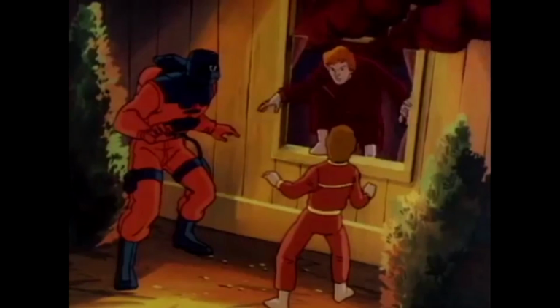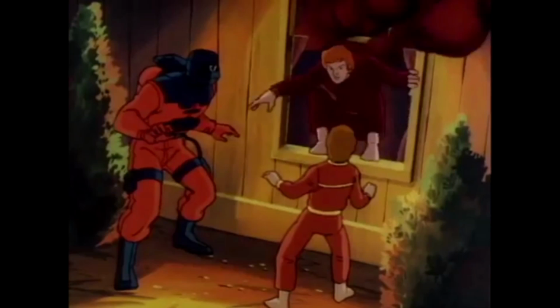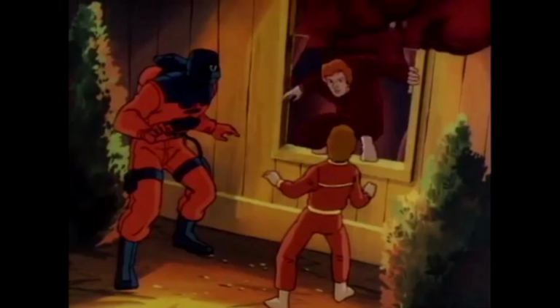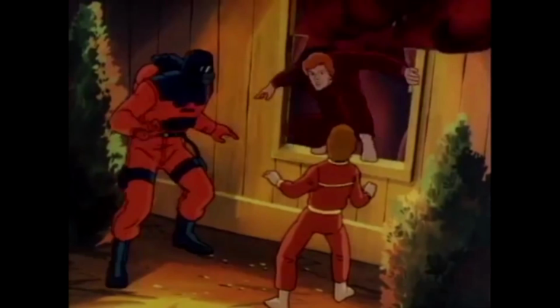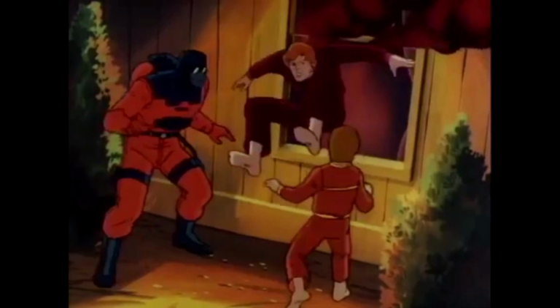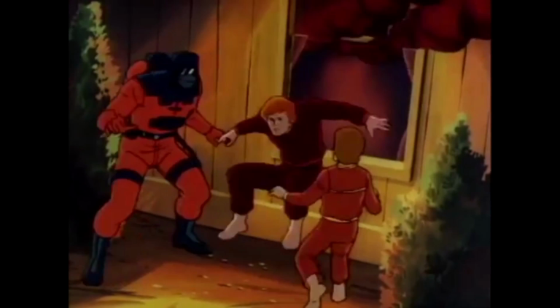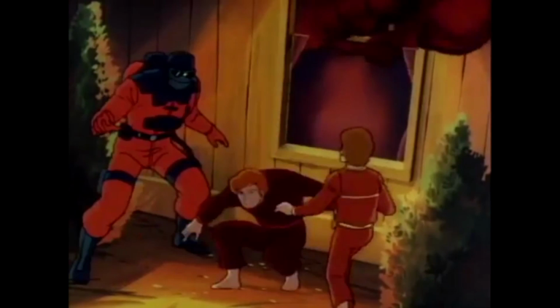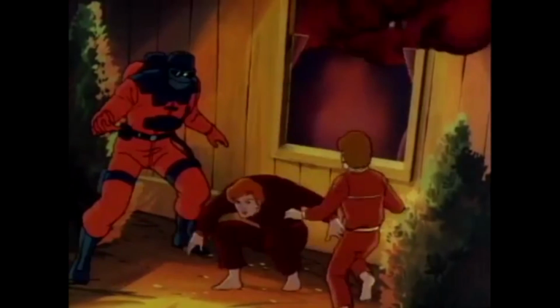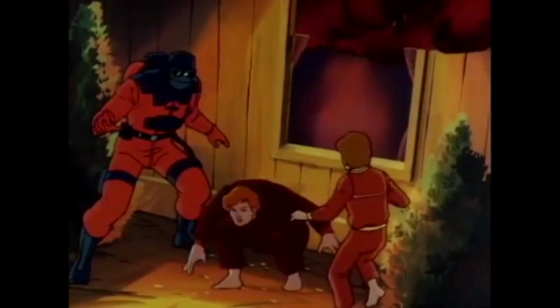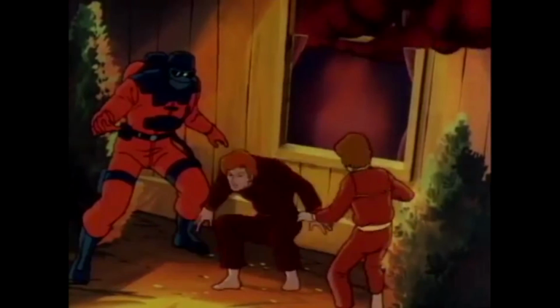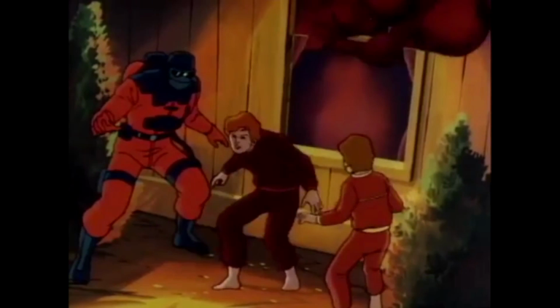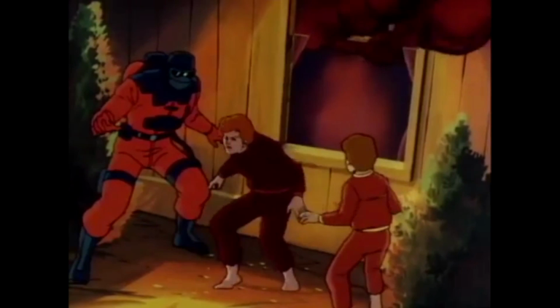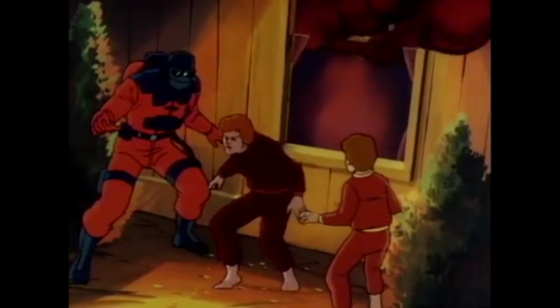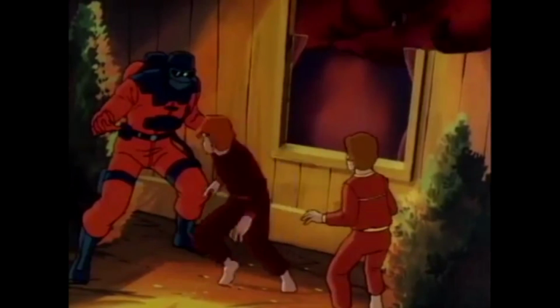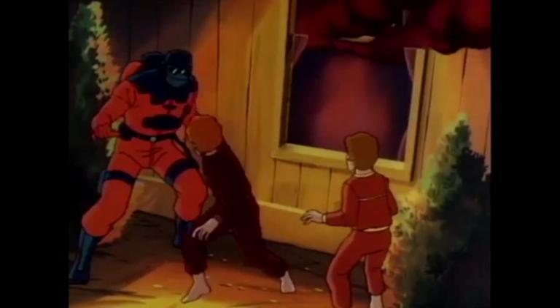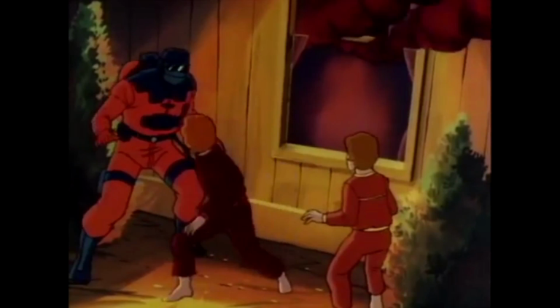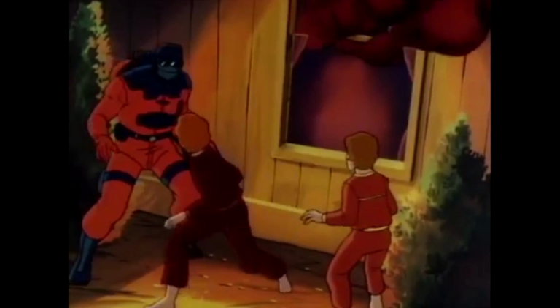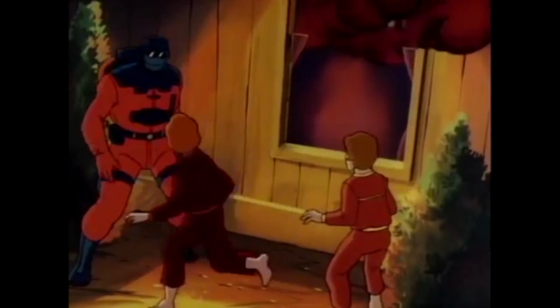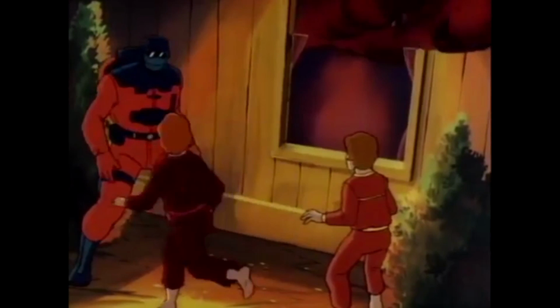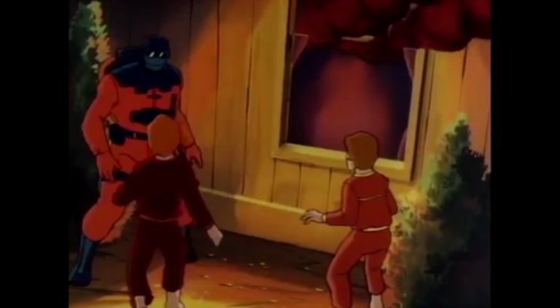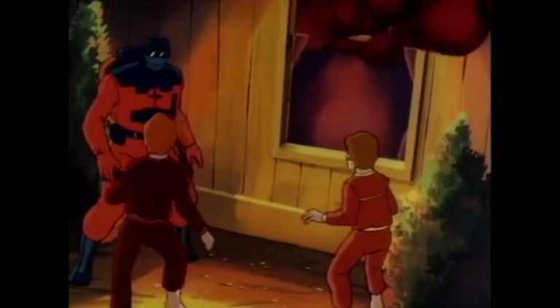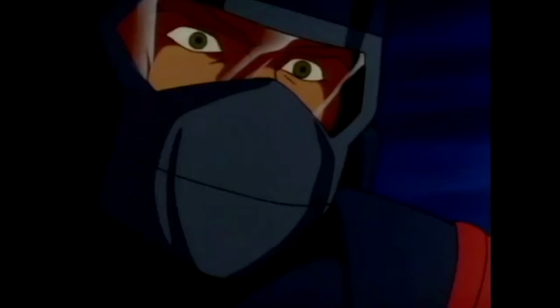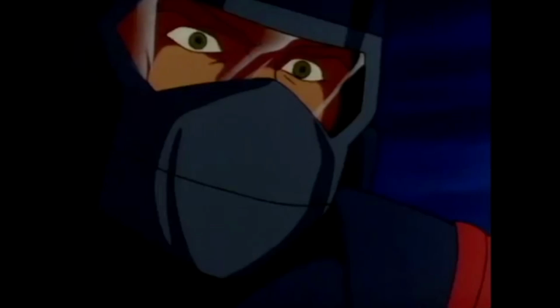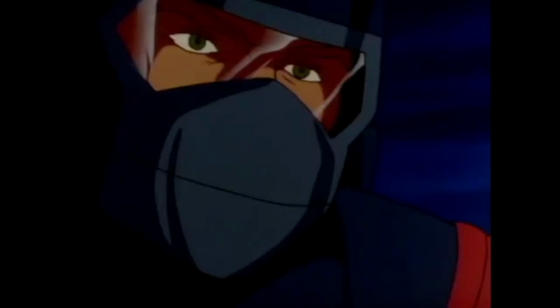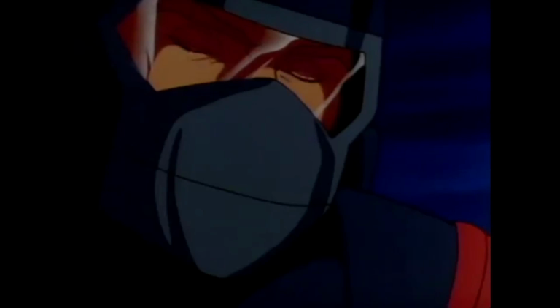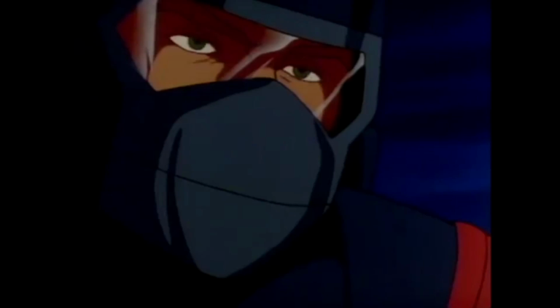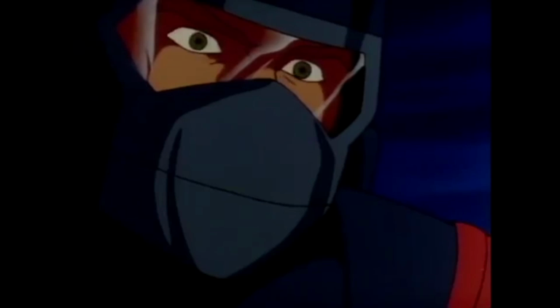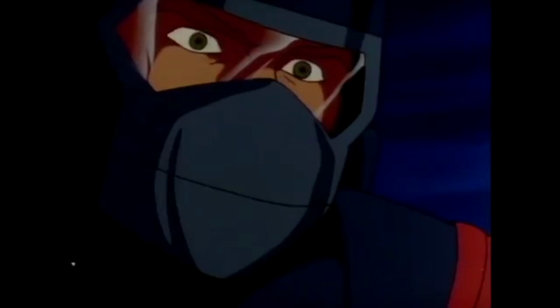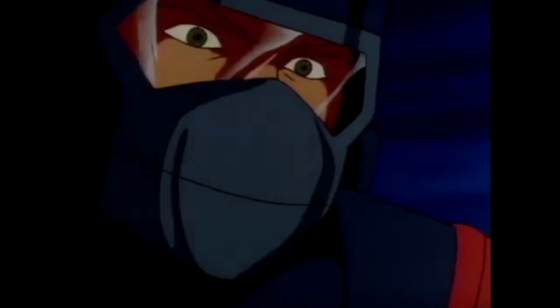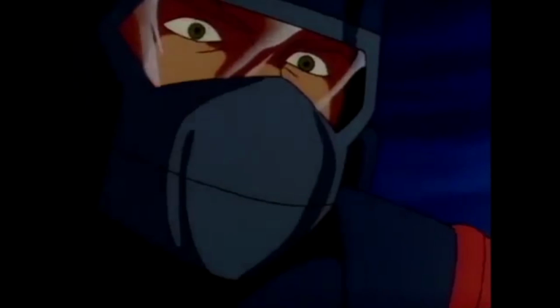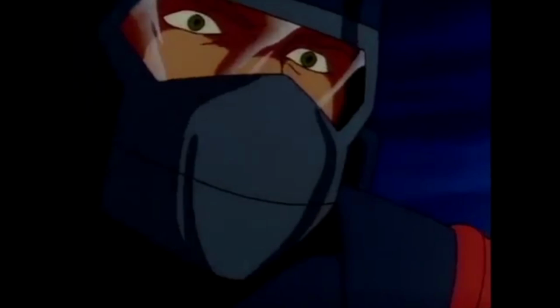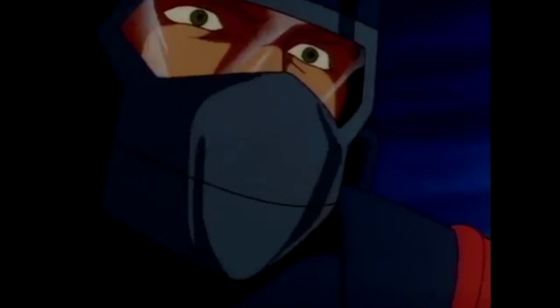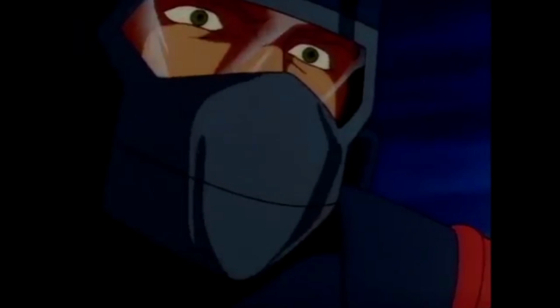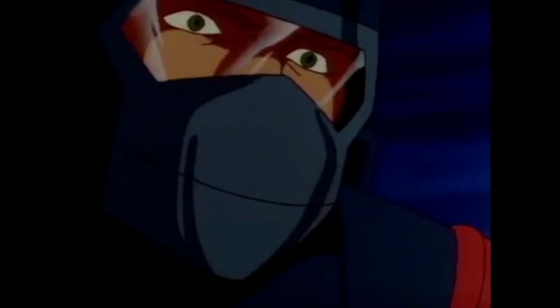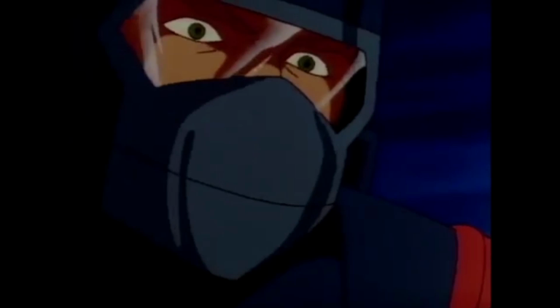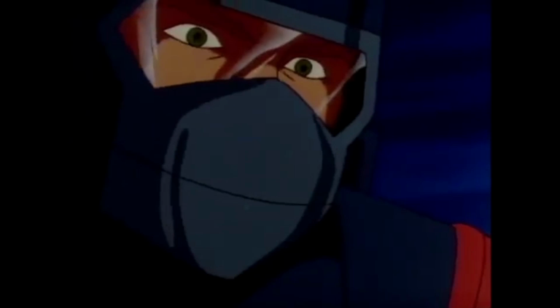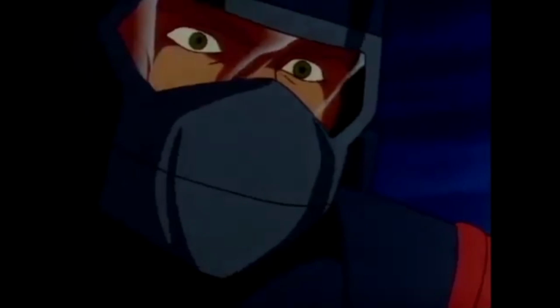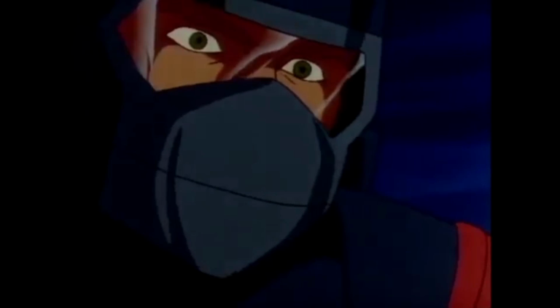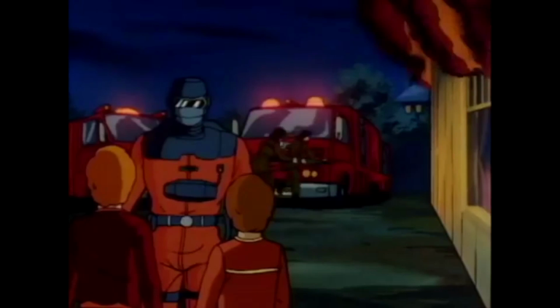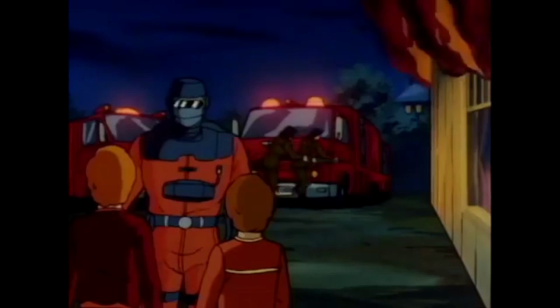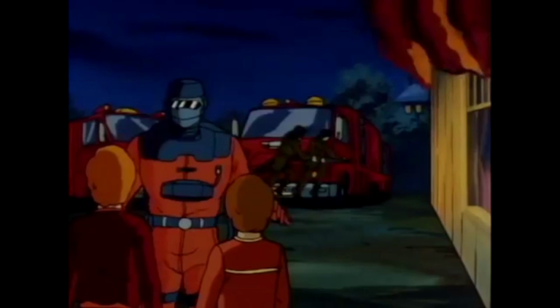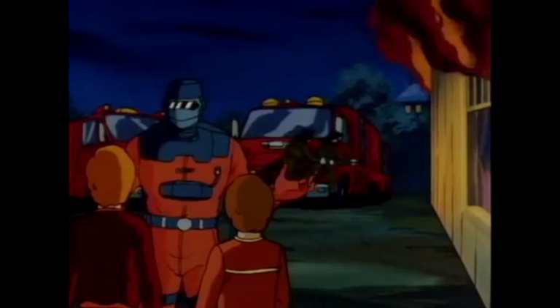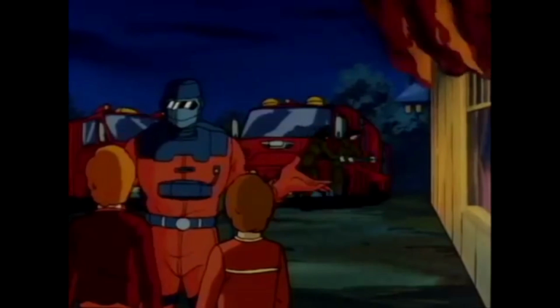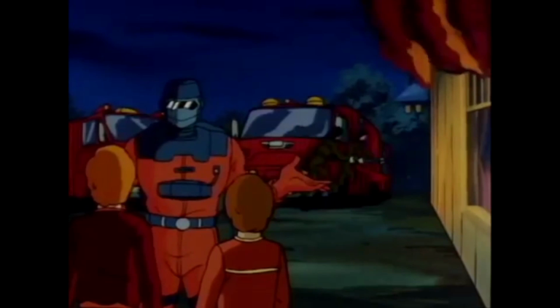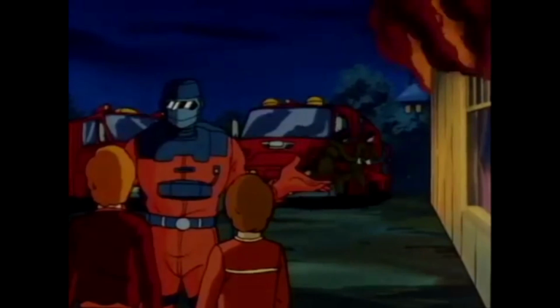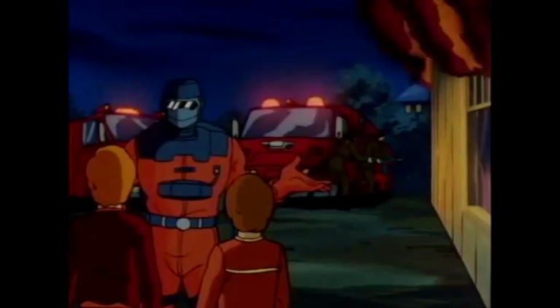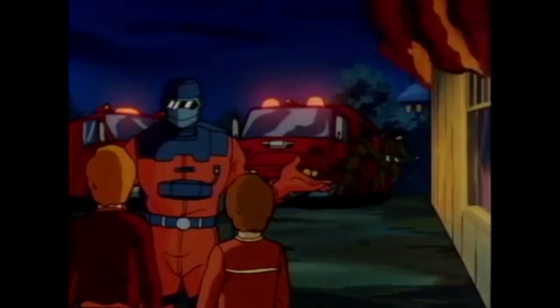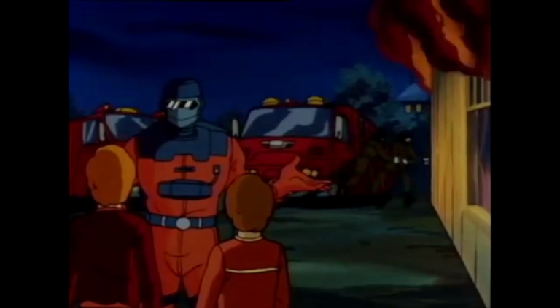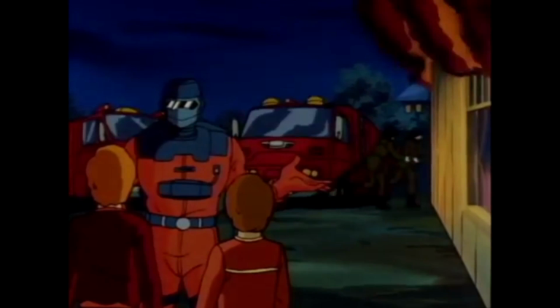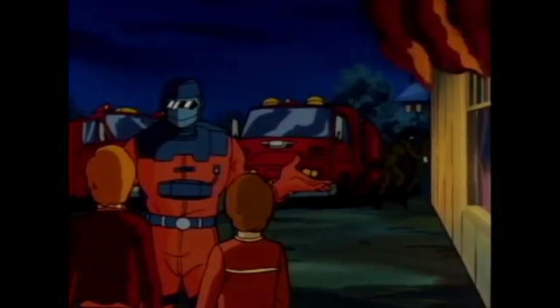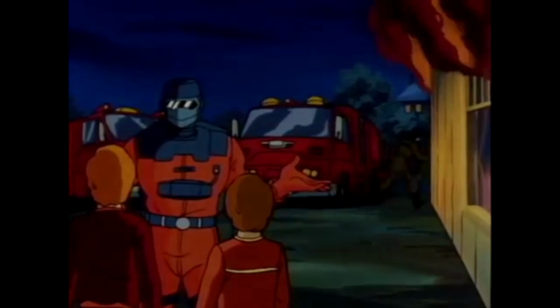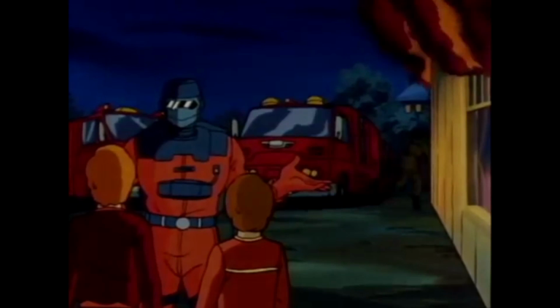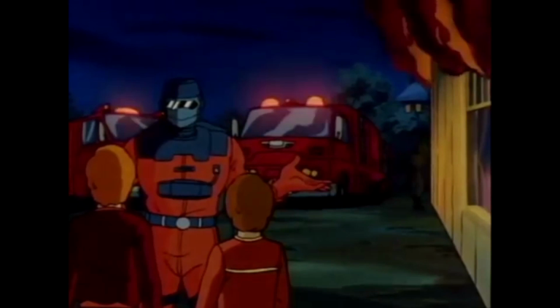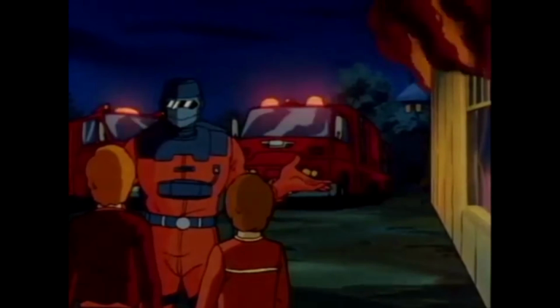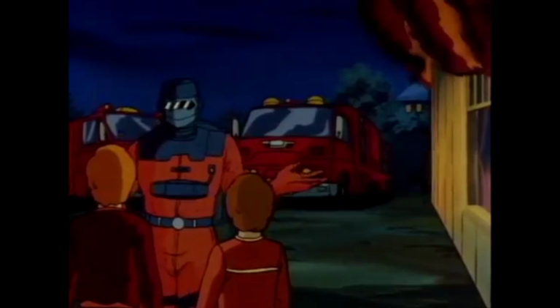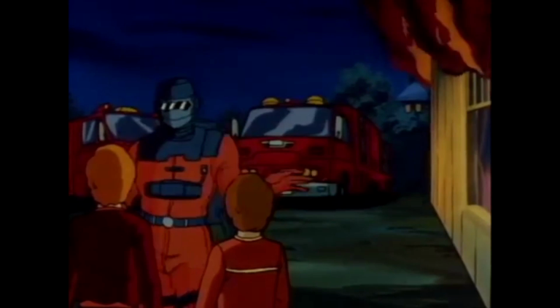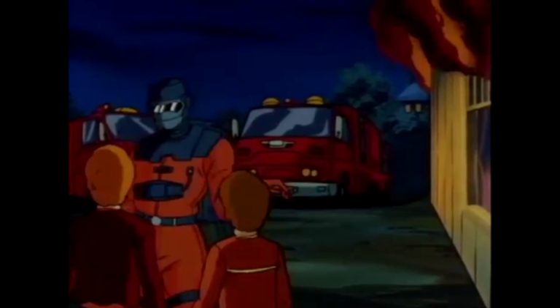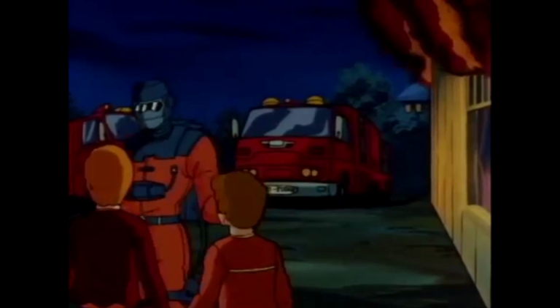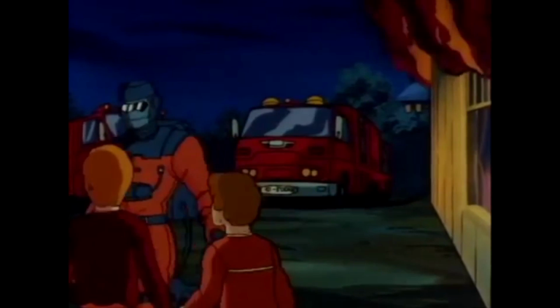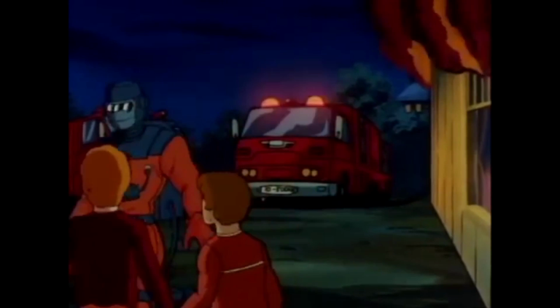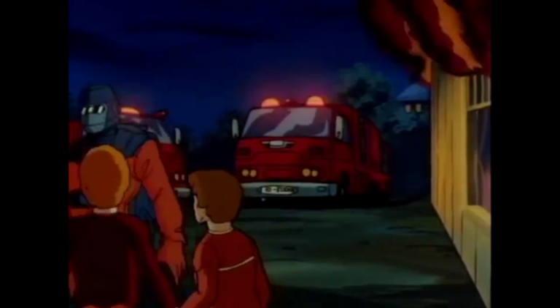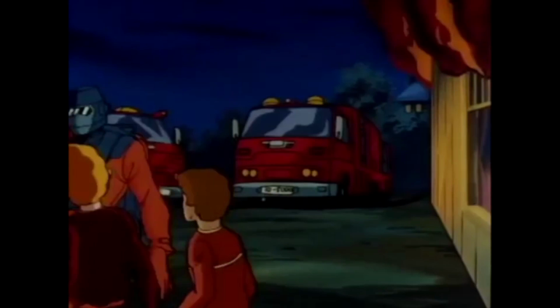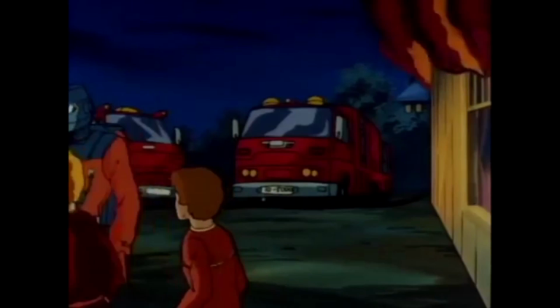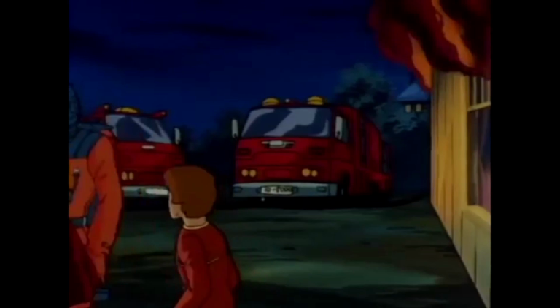Remember, if a fire breaks out in your home, always test the door first. If it's hot, find another exit or yell for help.